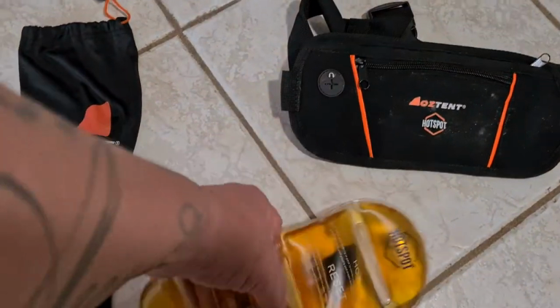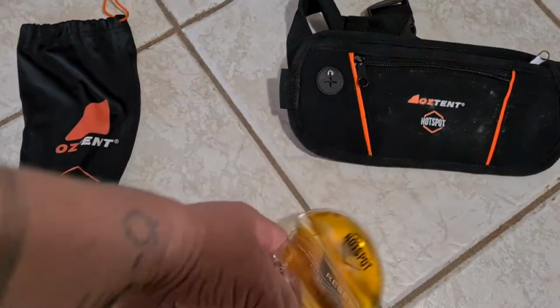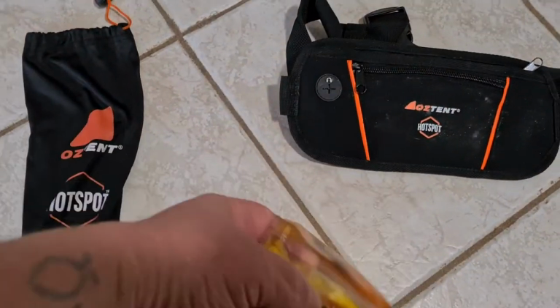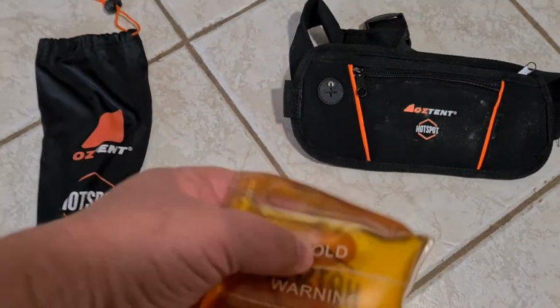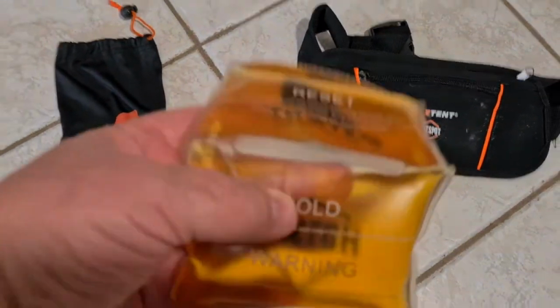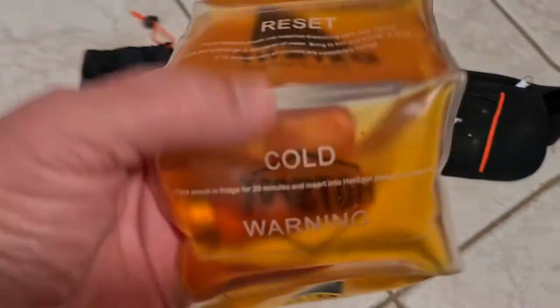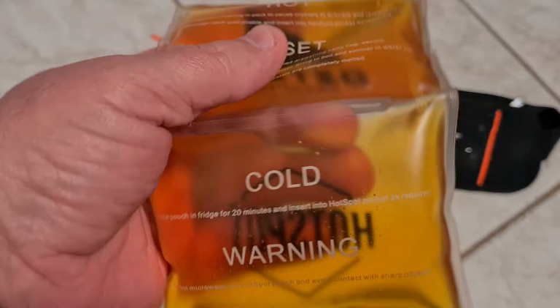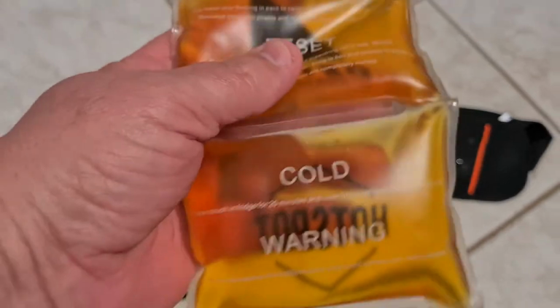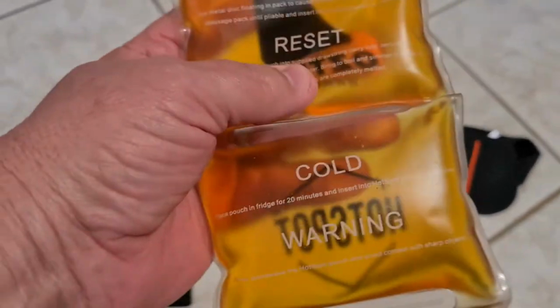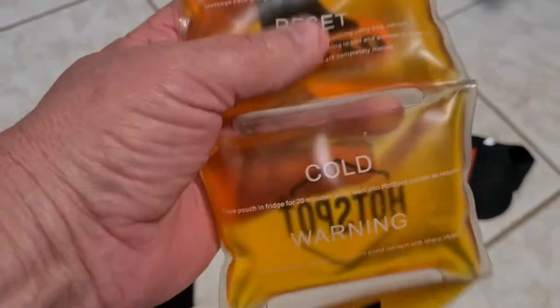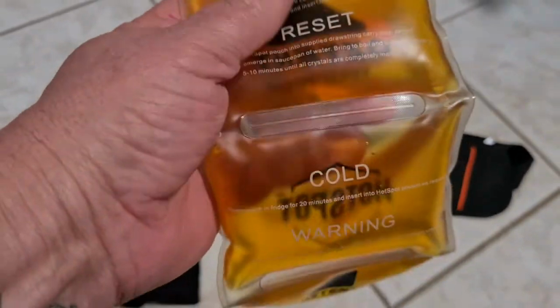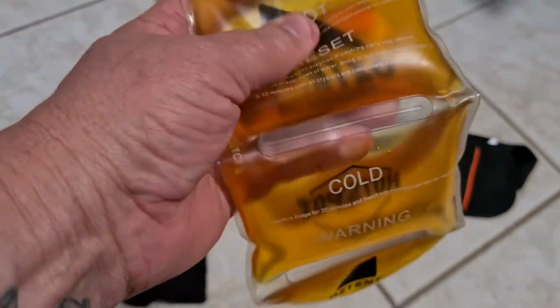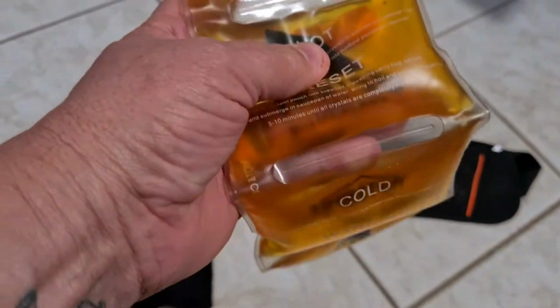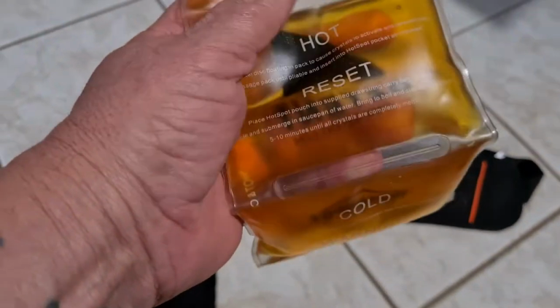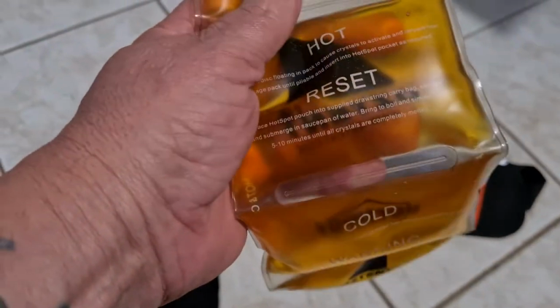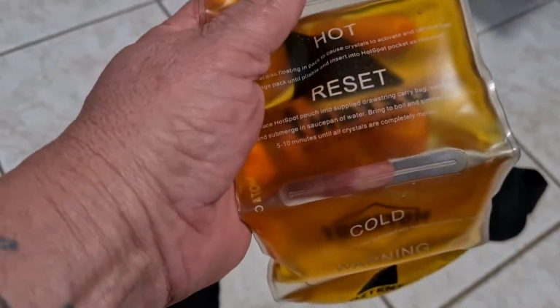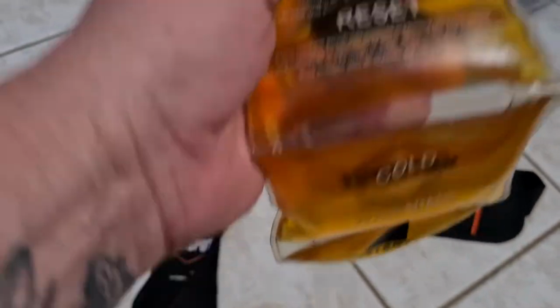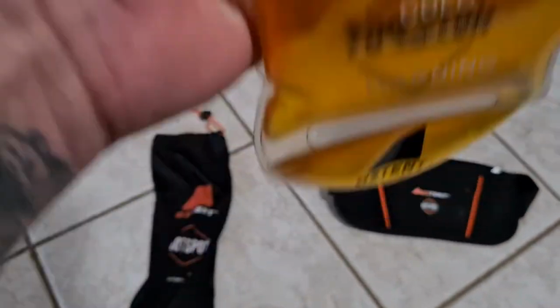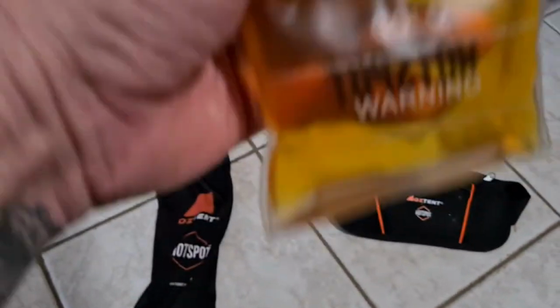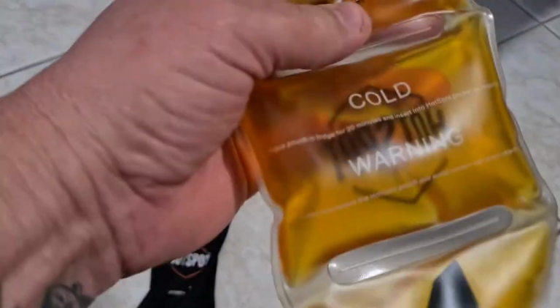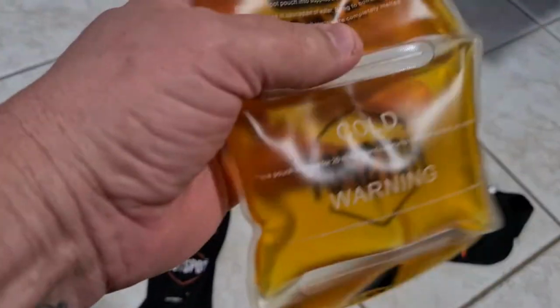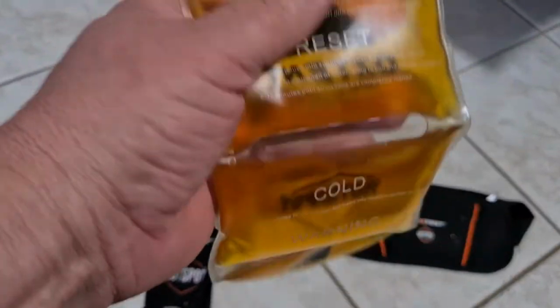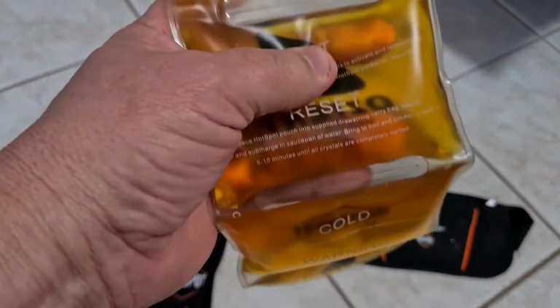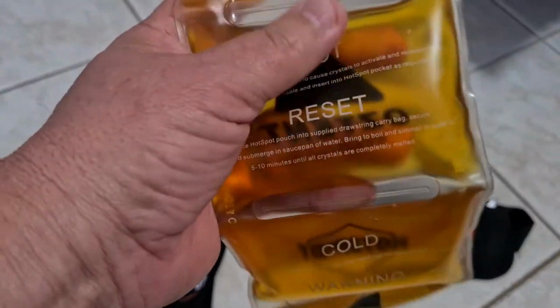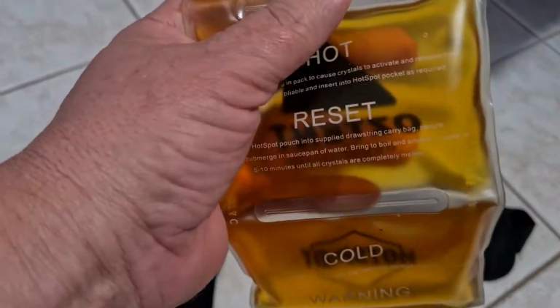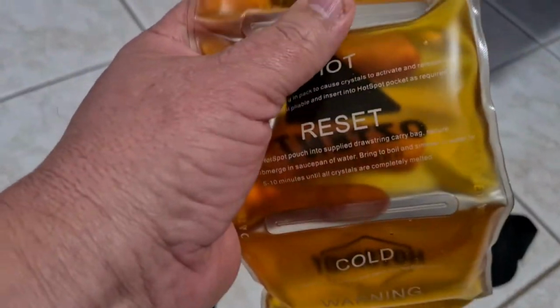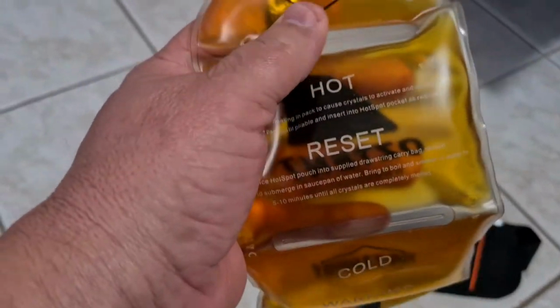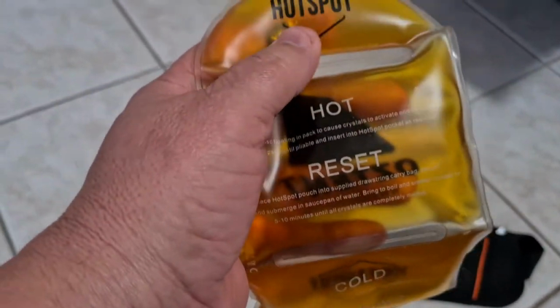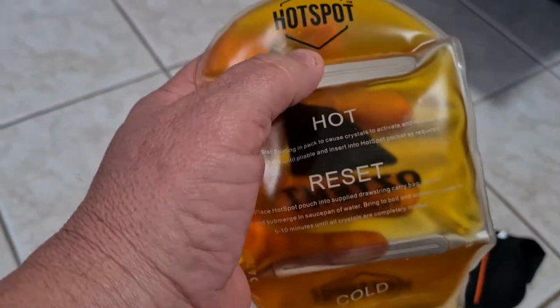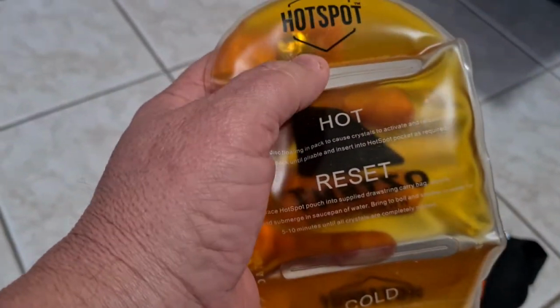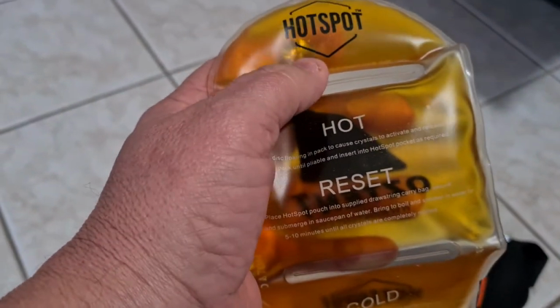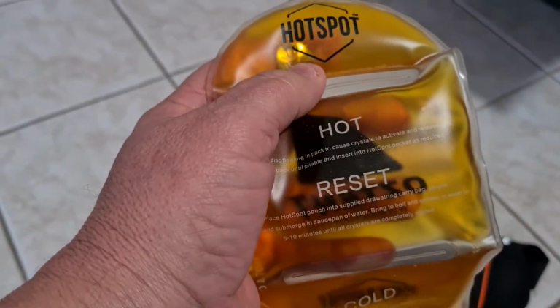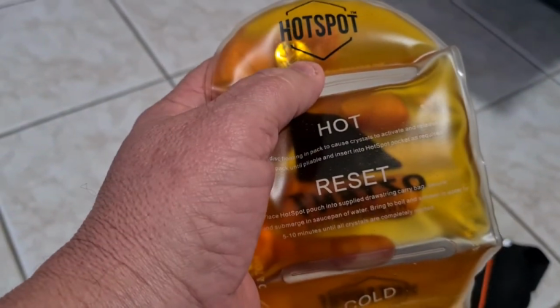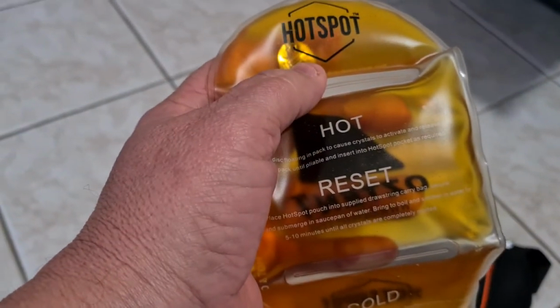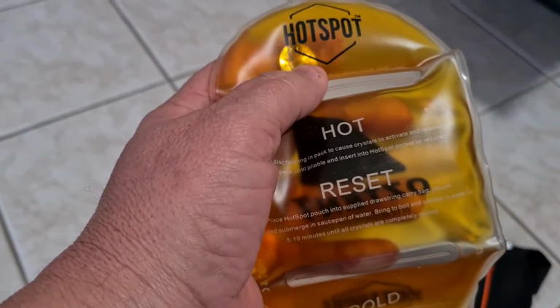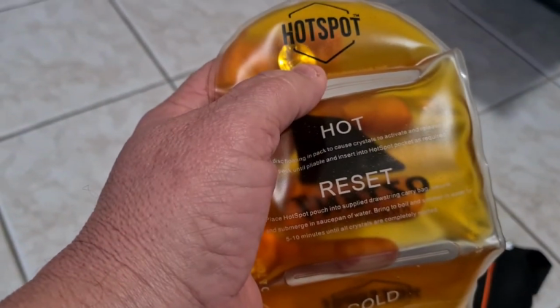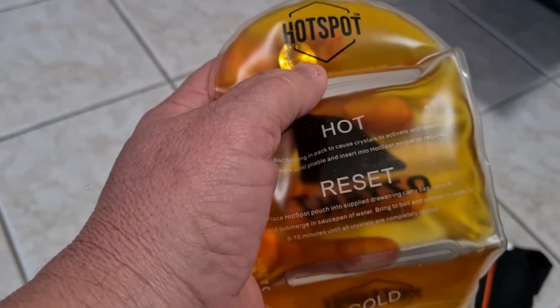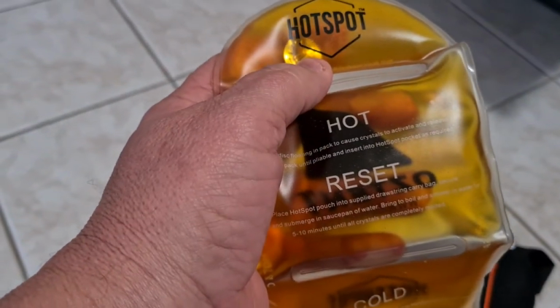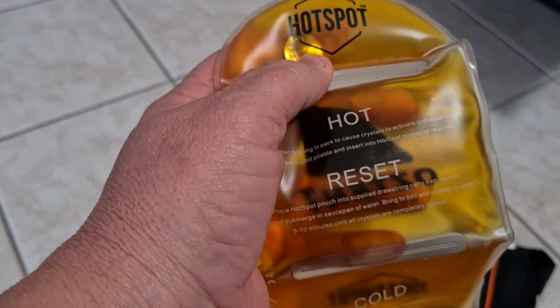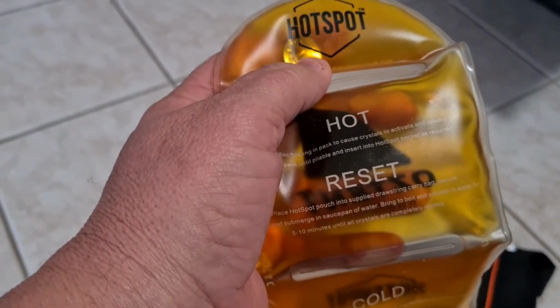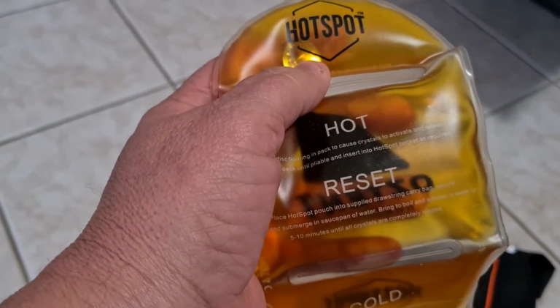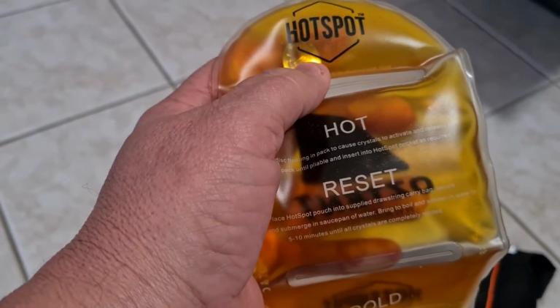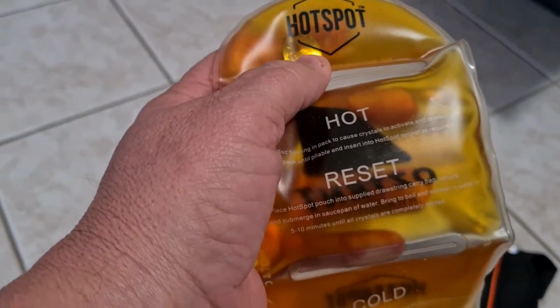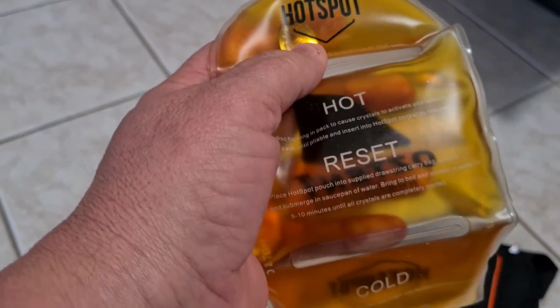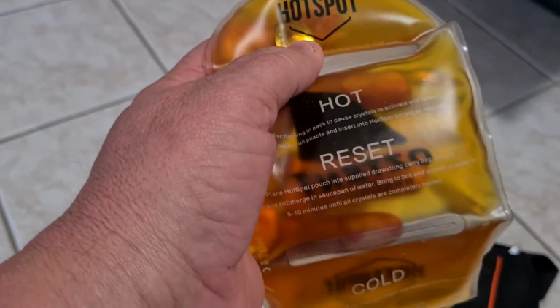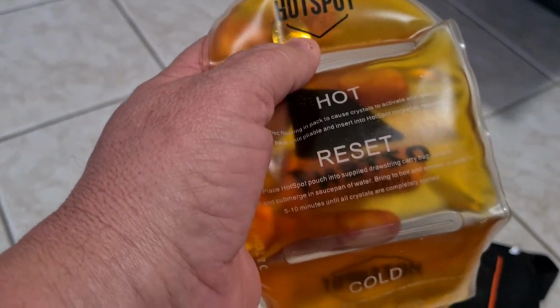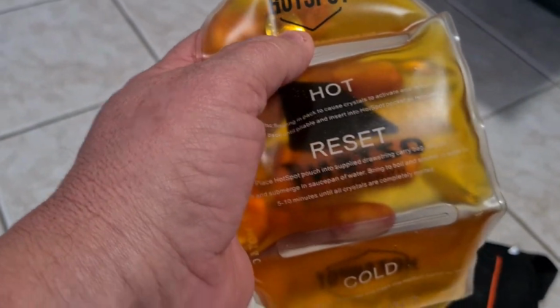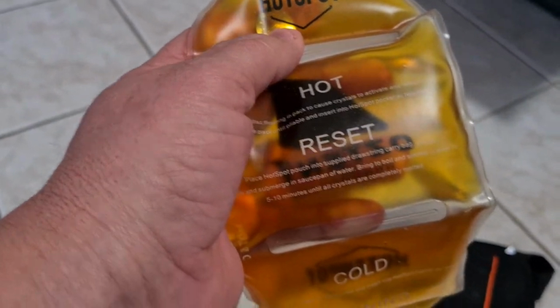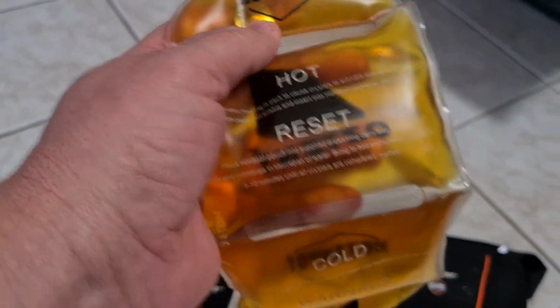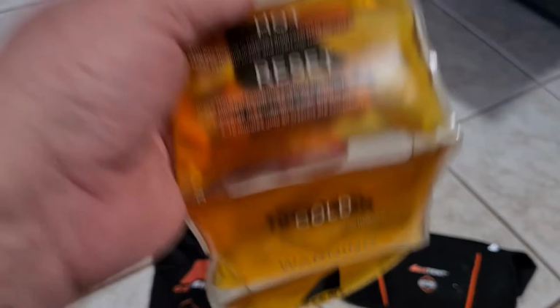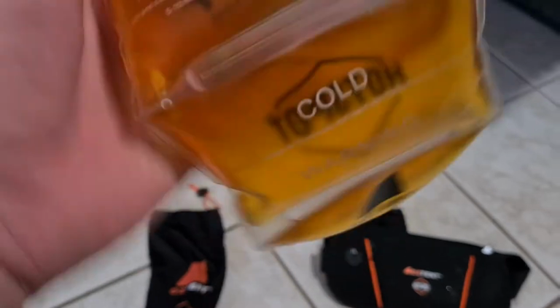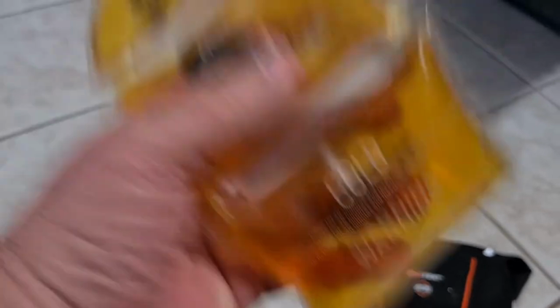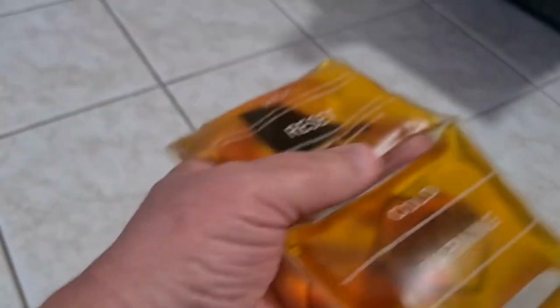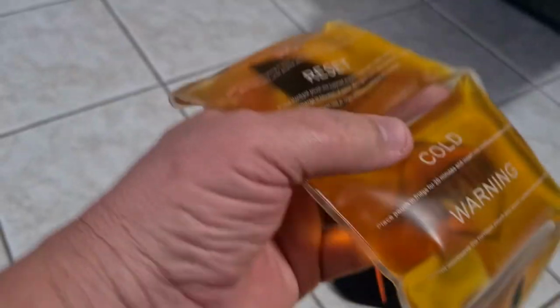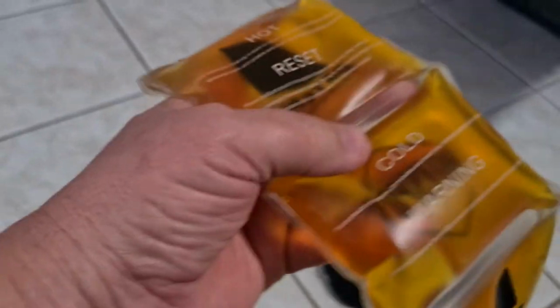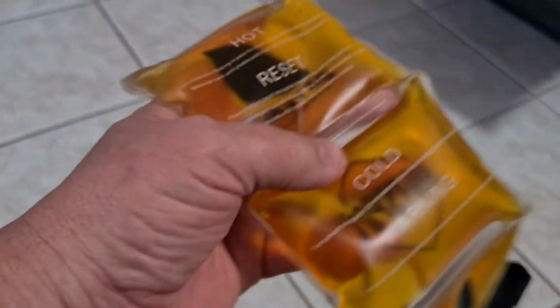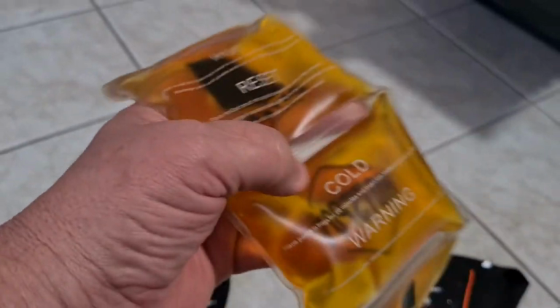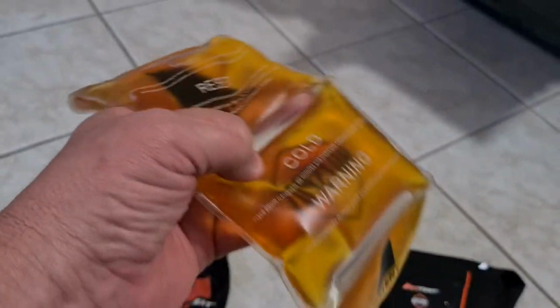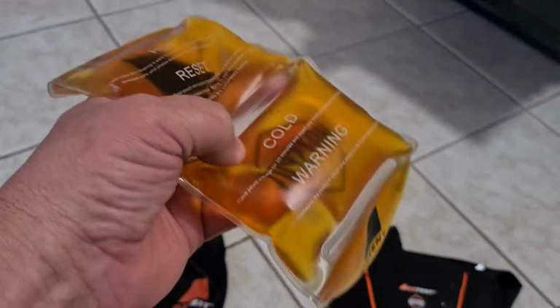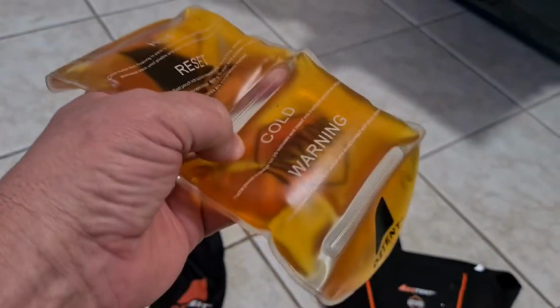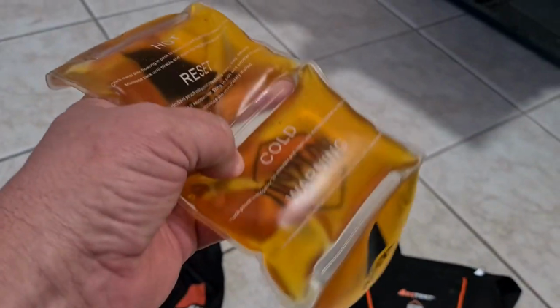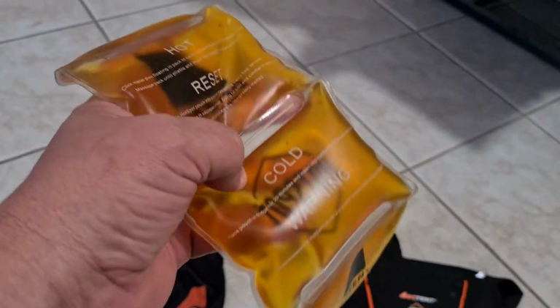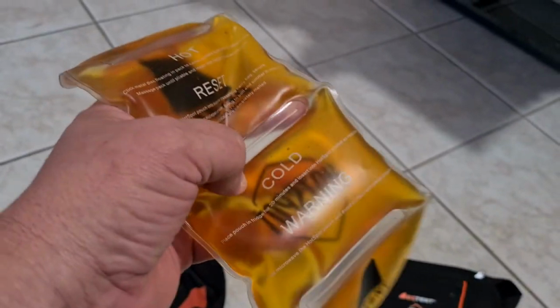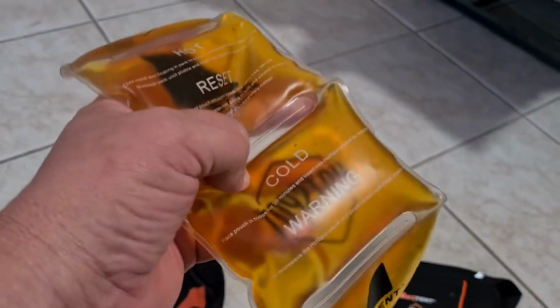When you get it, it's obviously quite liquidy inside. What you do is press the button inside and that crystallizes it, and it goes extremely hot.